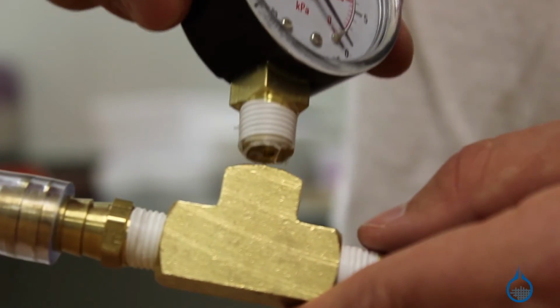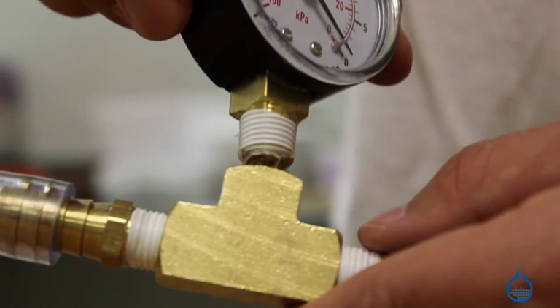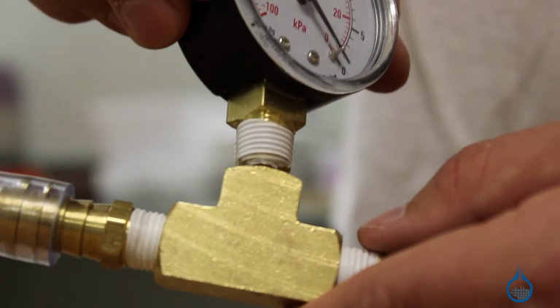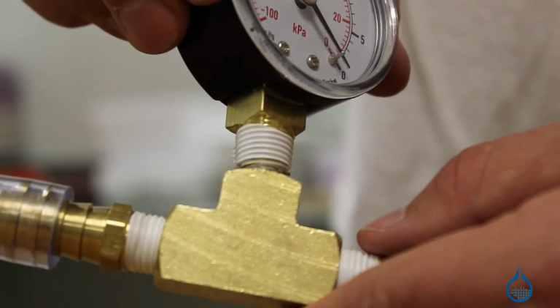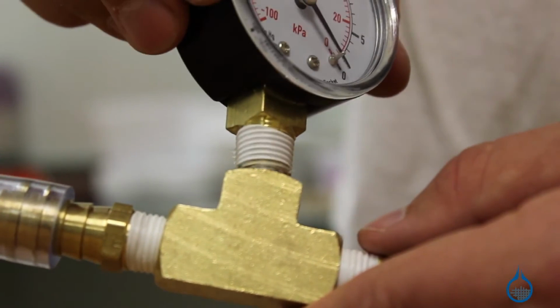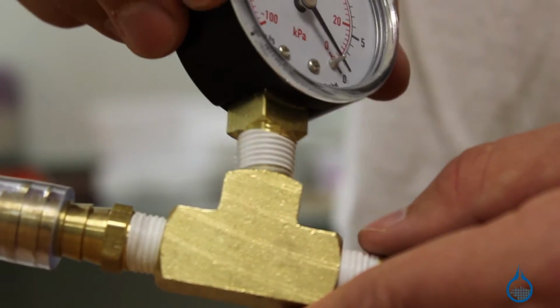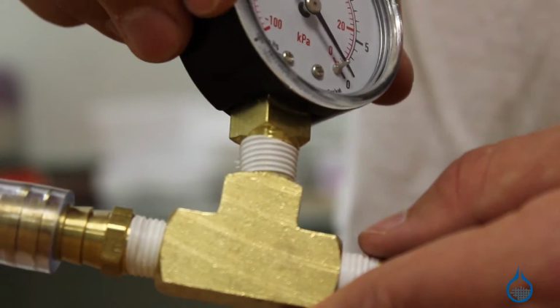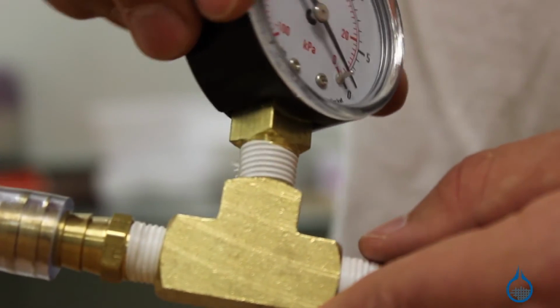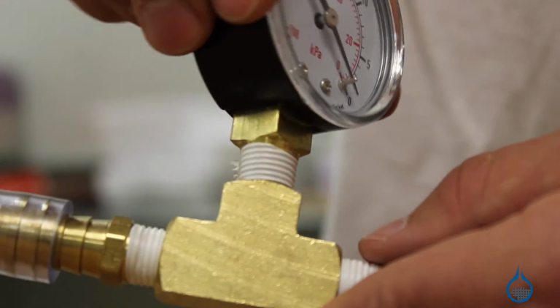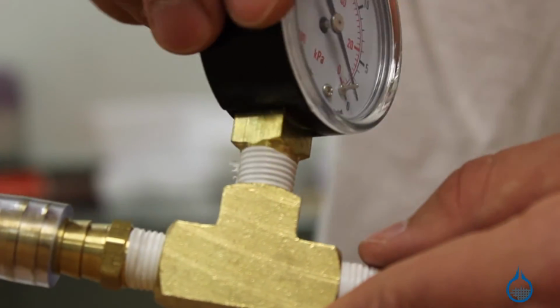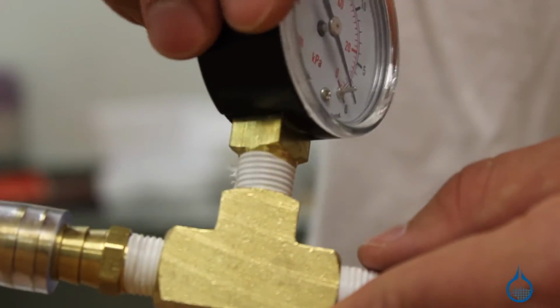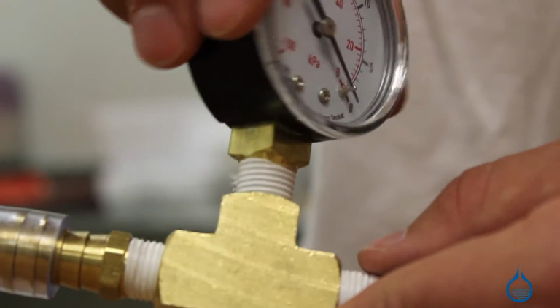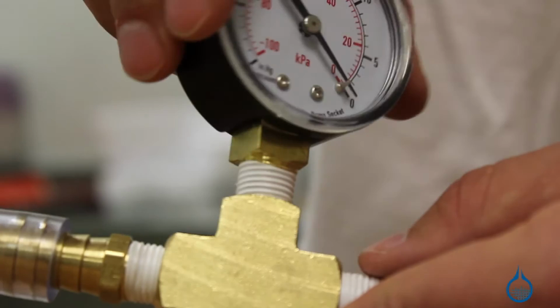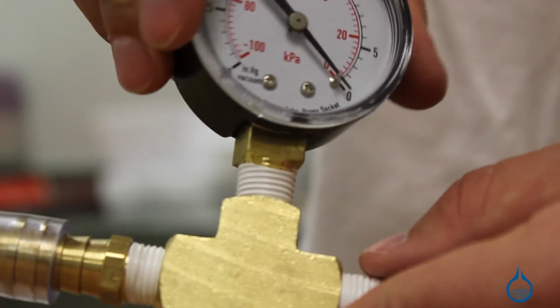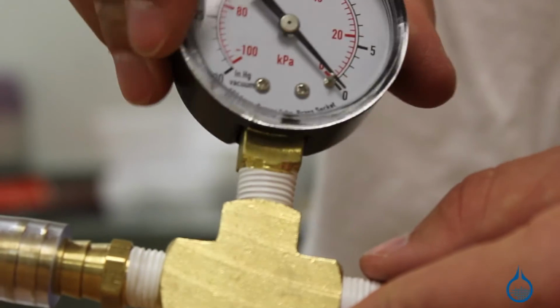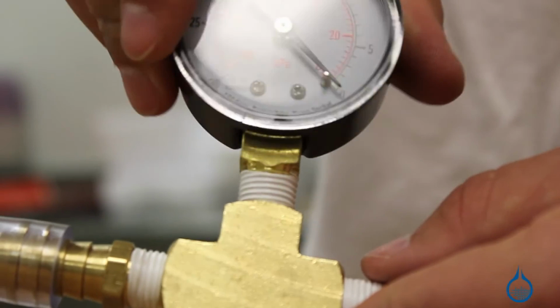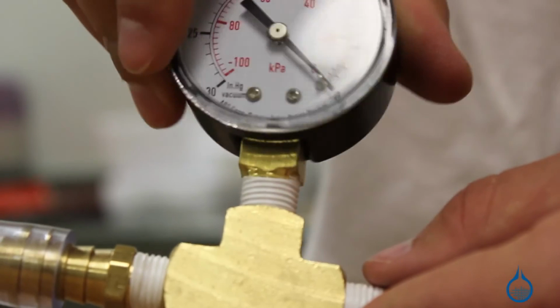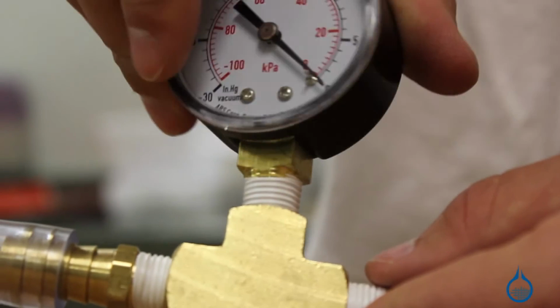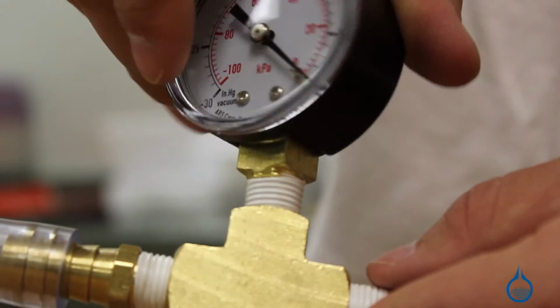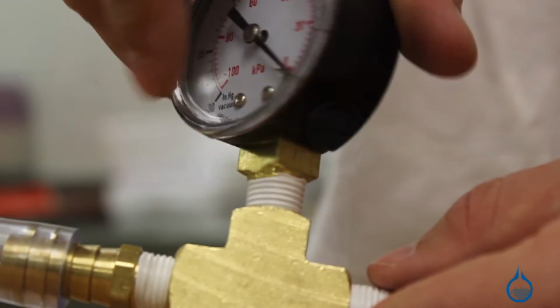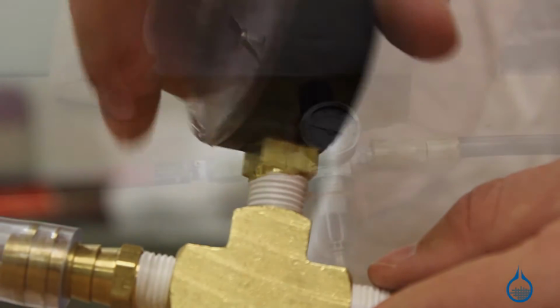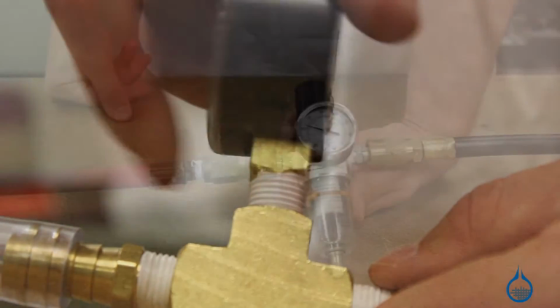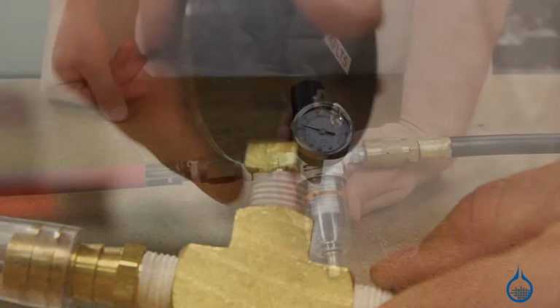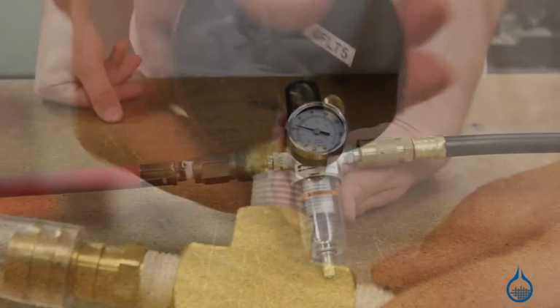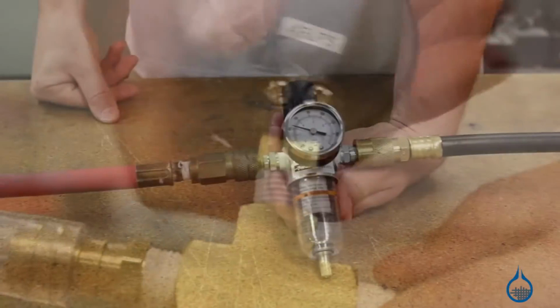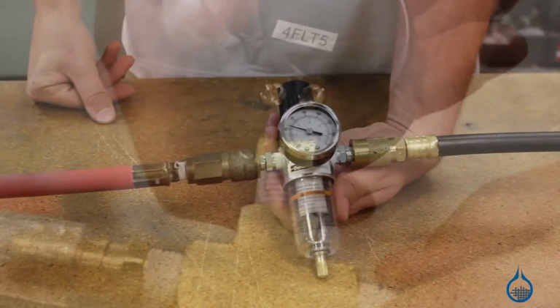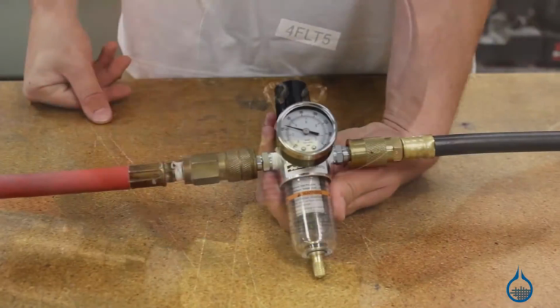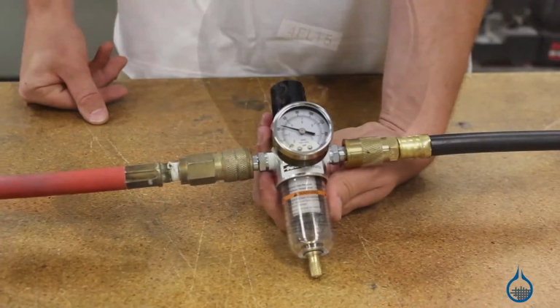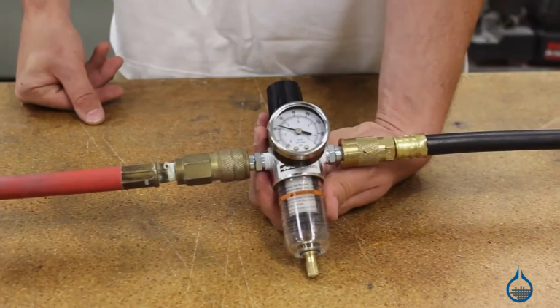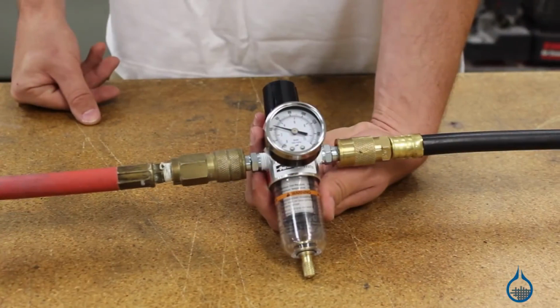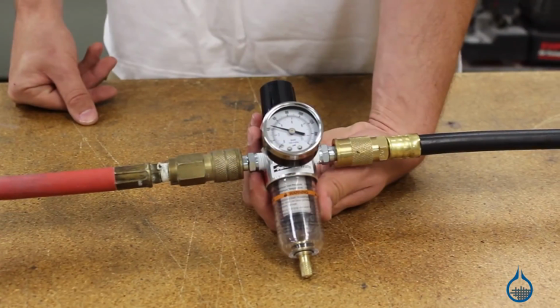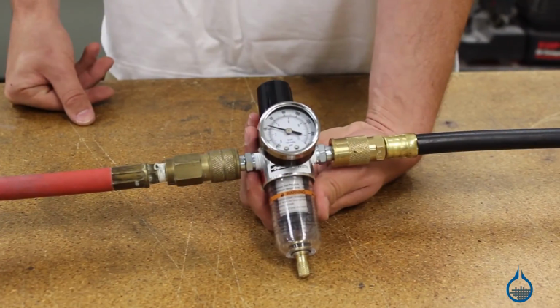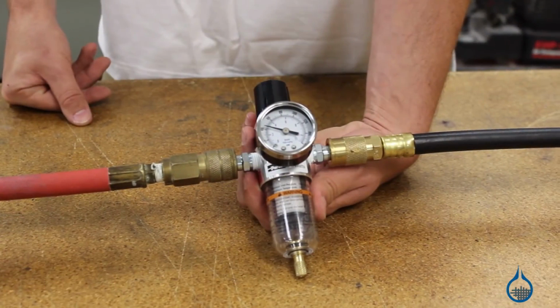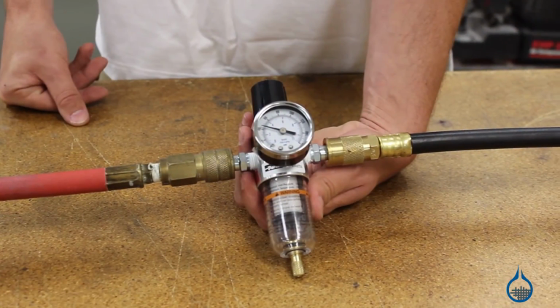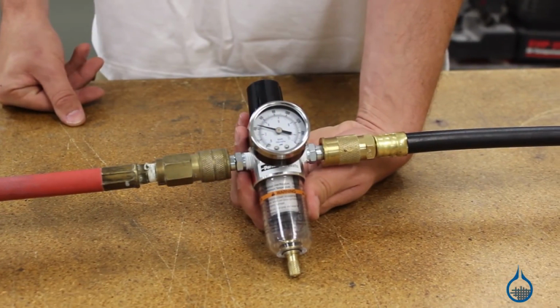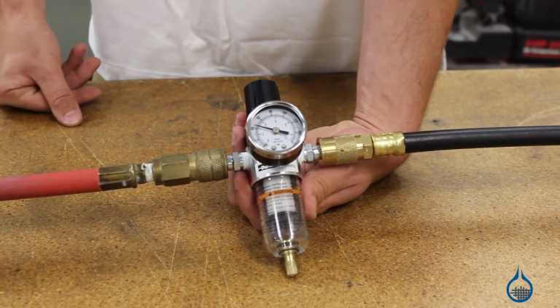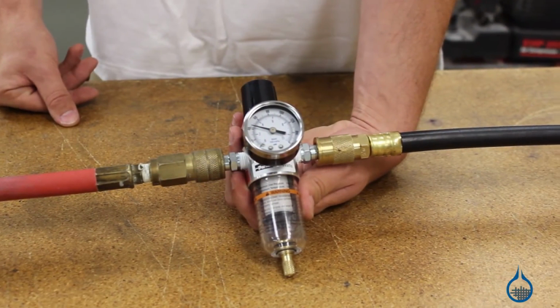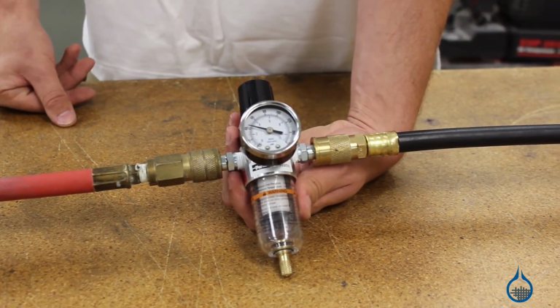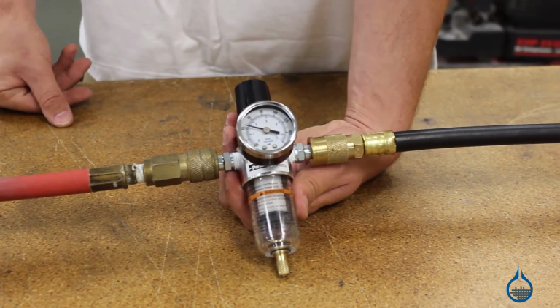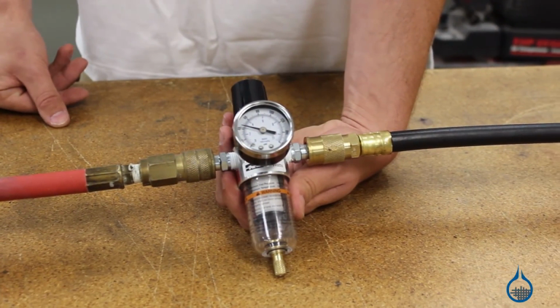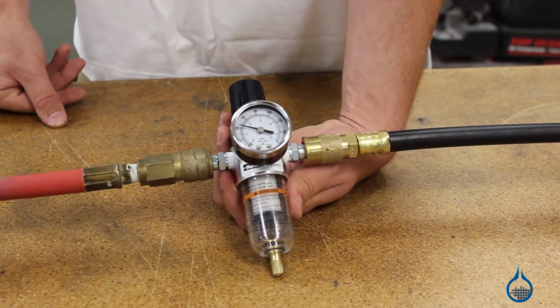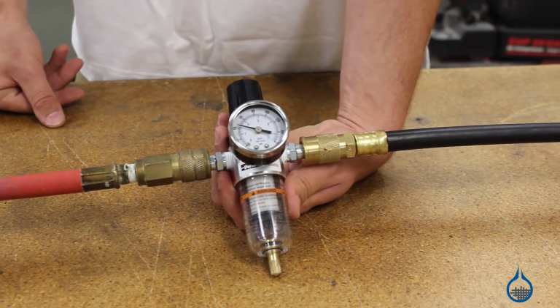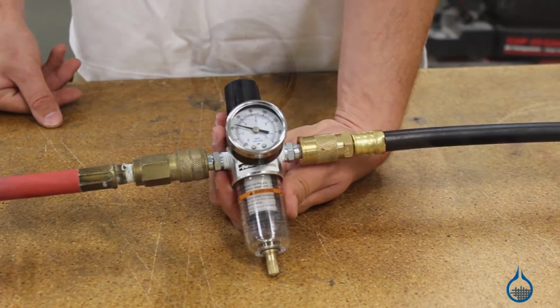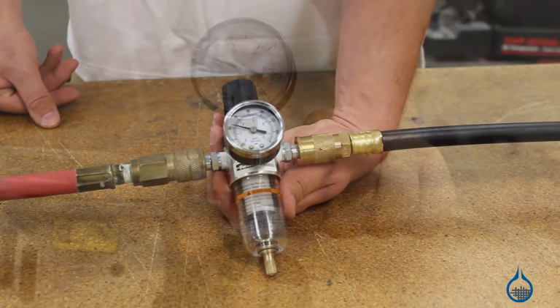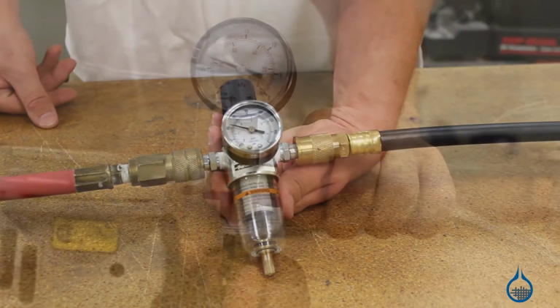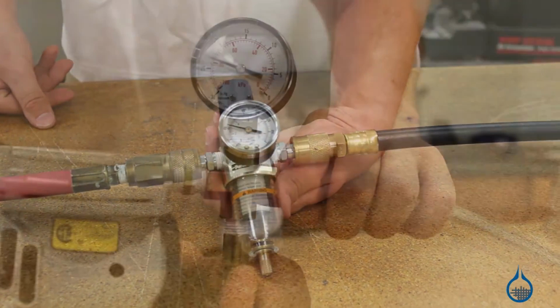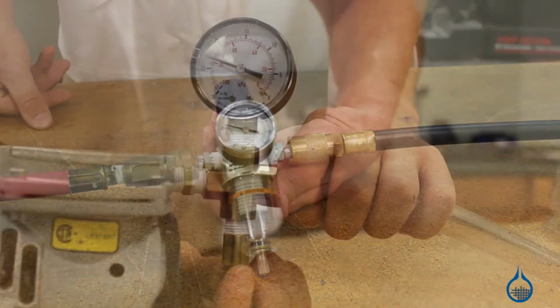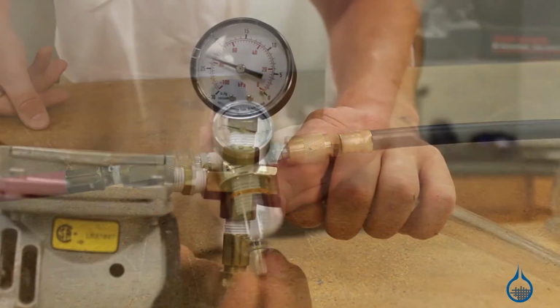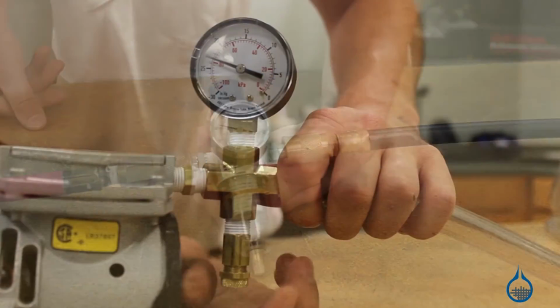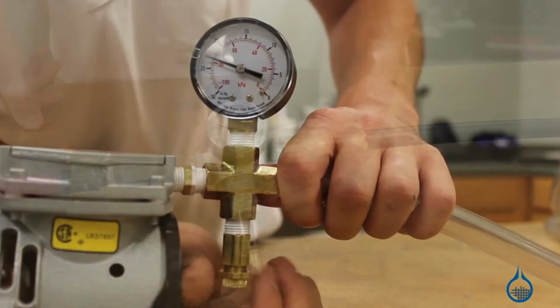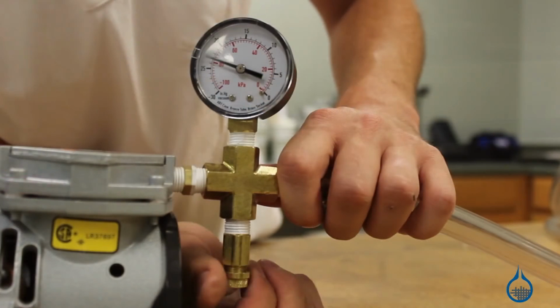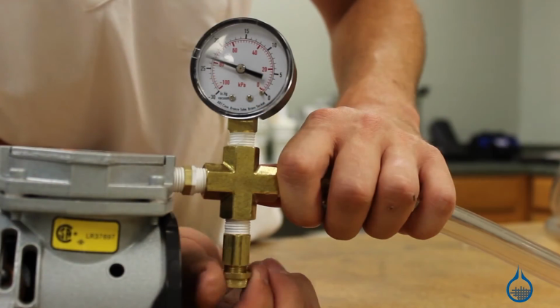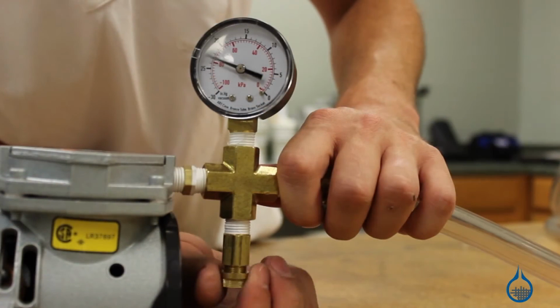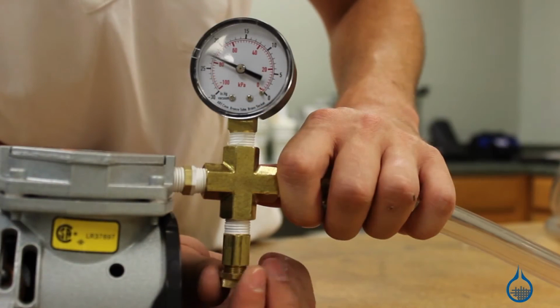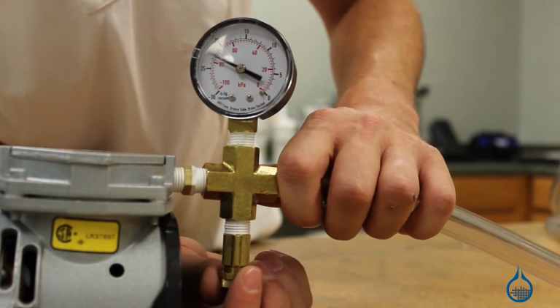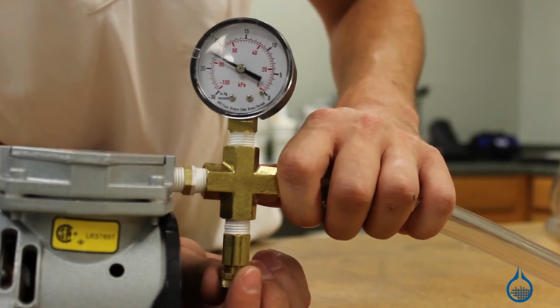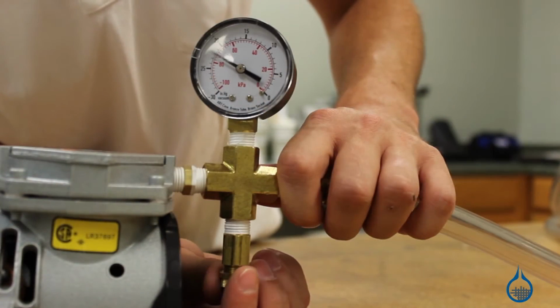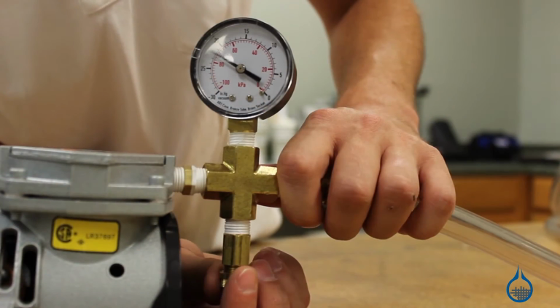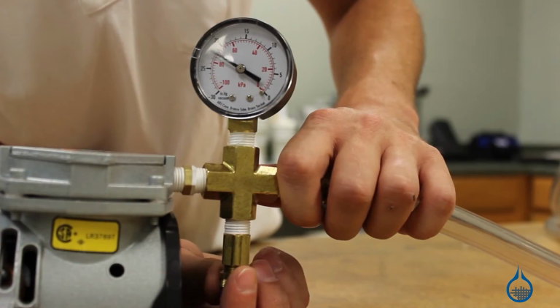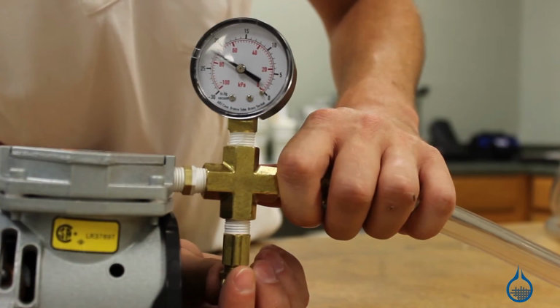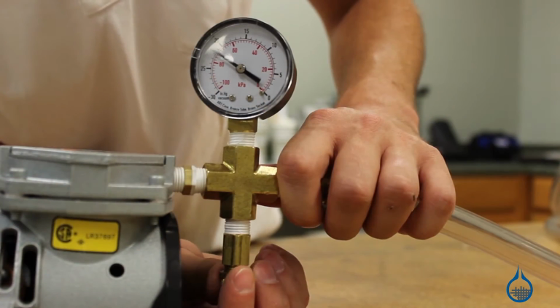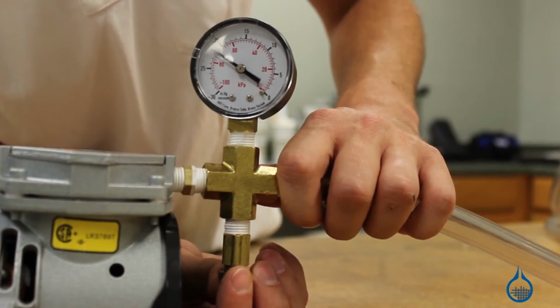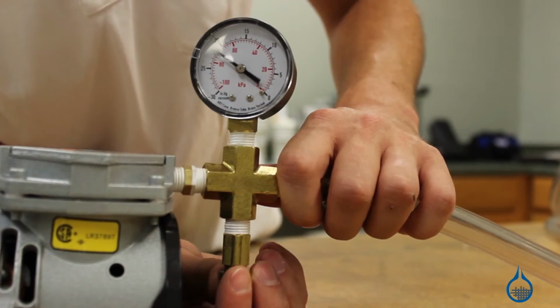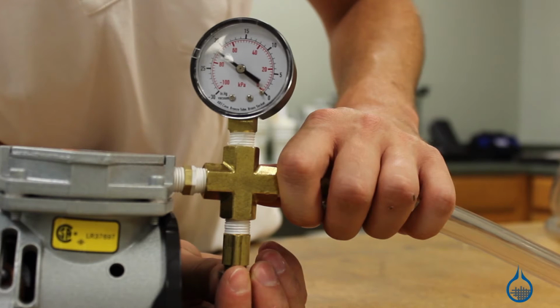You'll find vacuum gauges, connectors, regulators, and bleed-off valves. These all help you control pressure for your part.